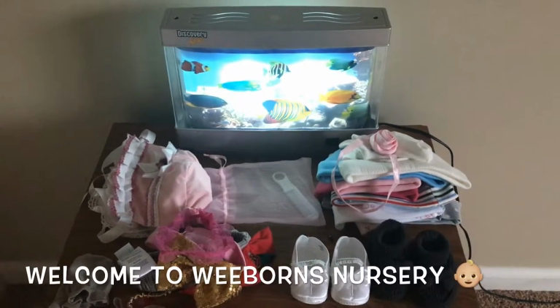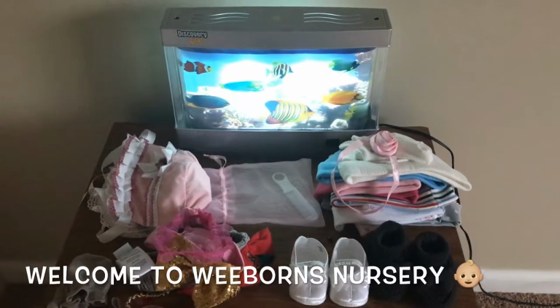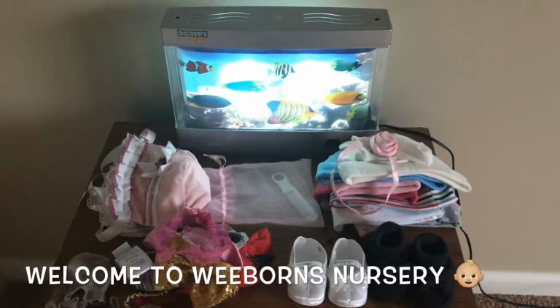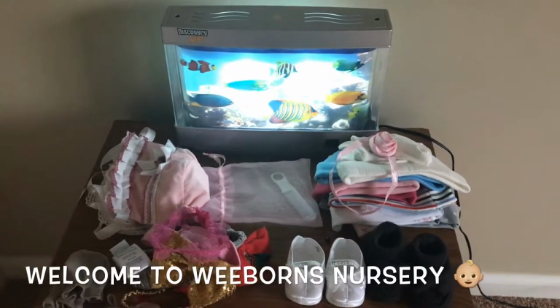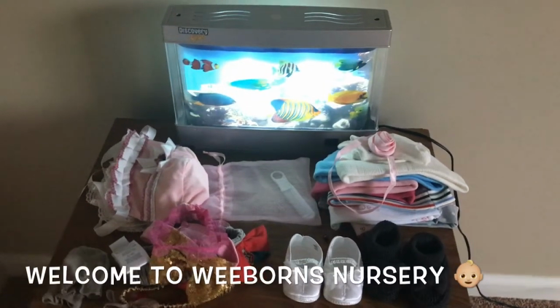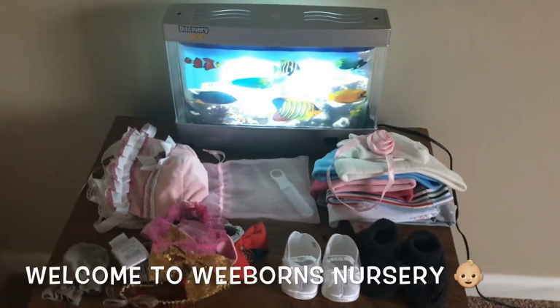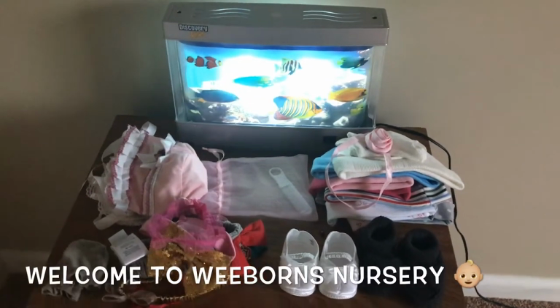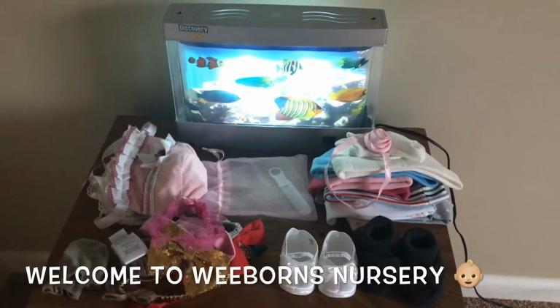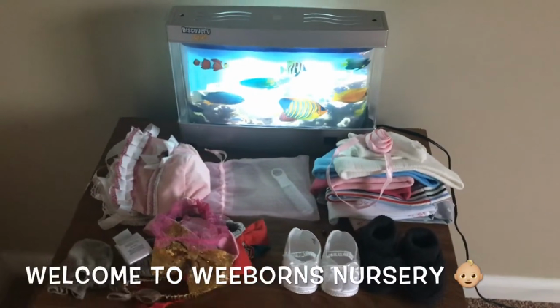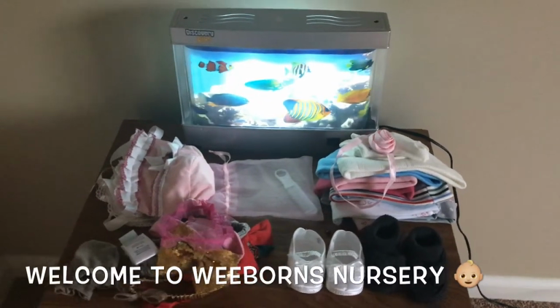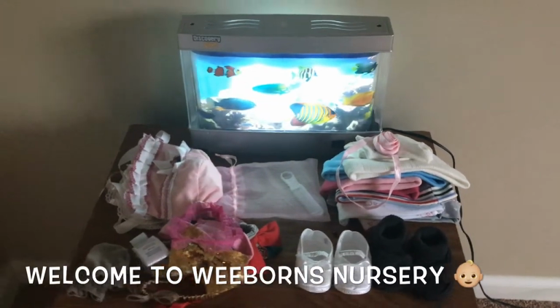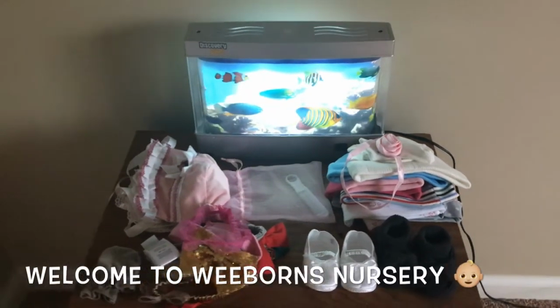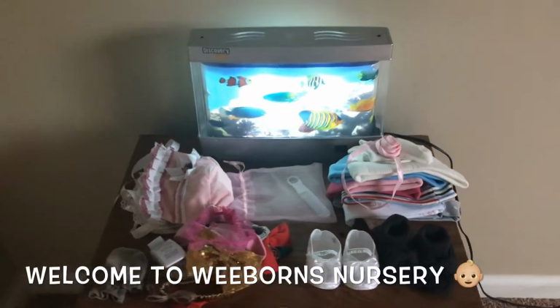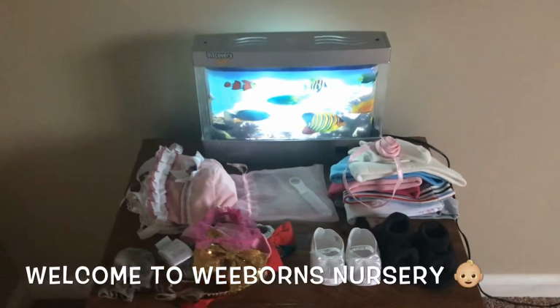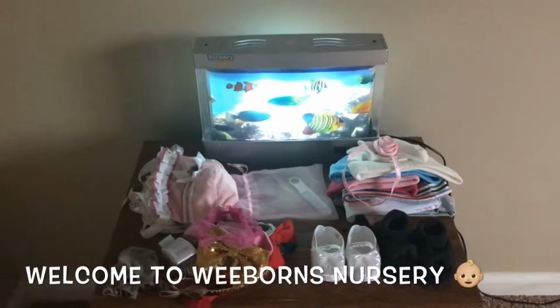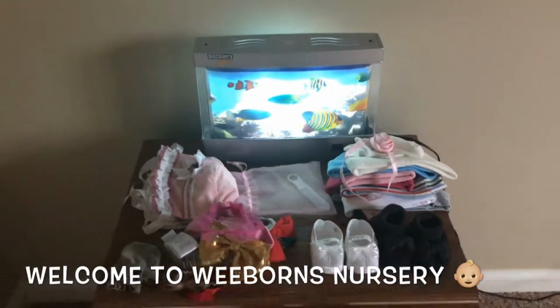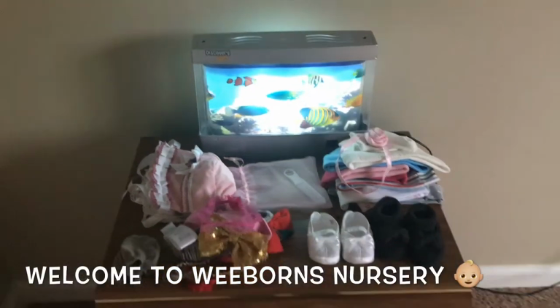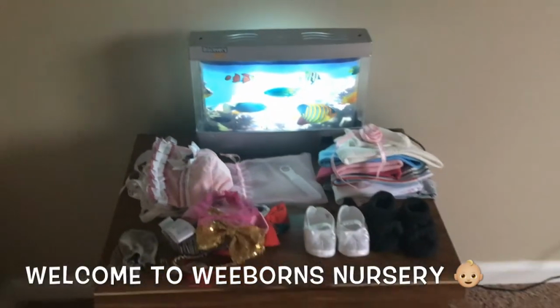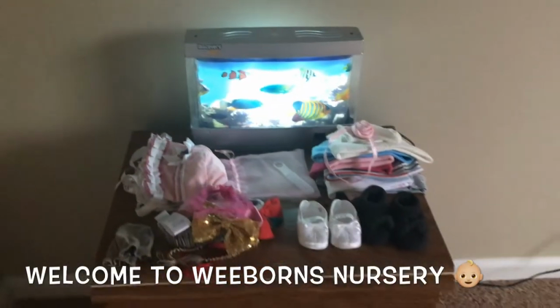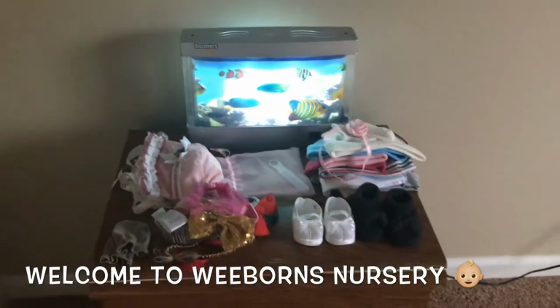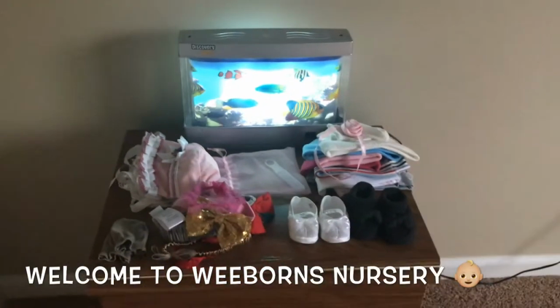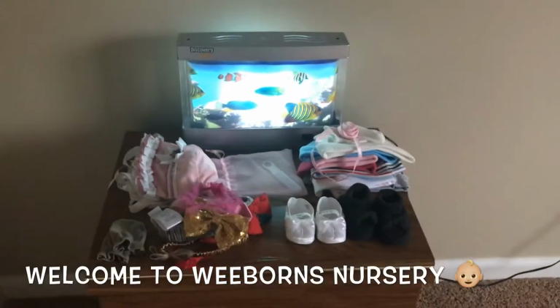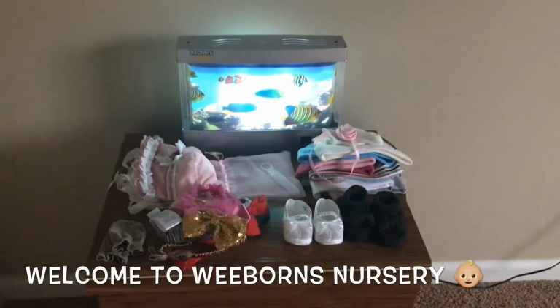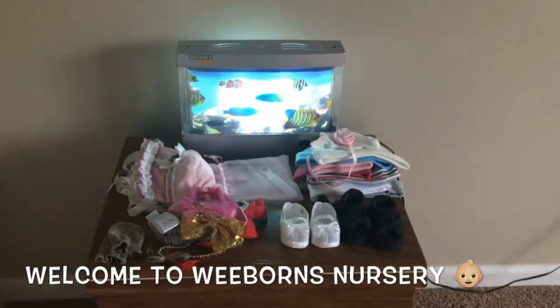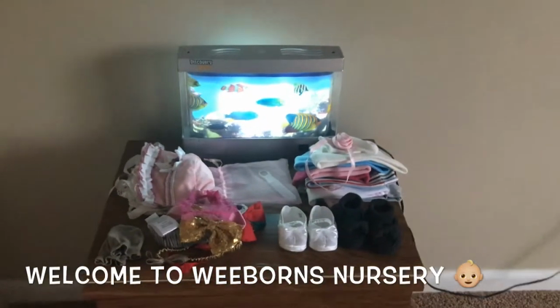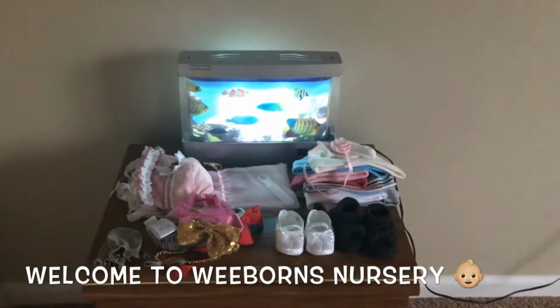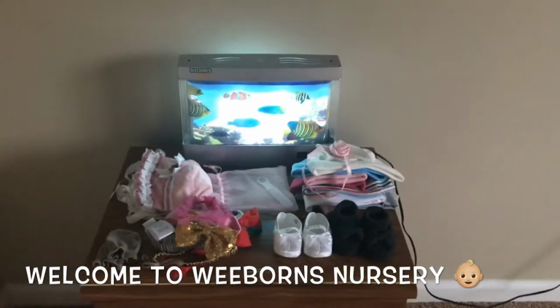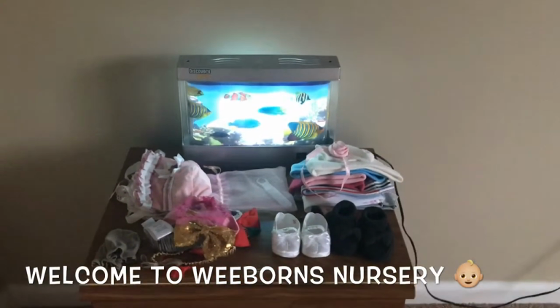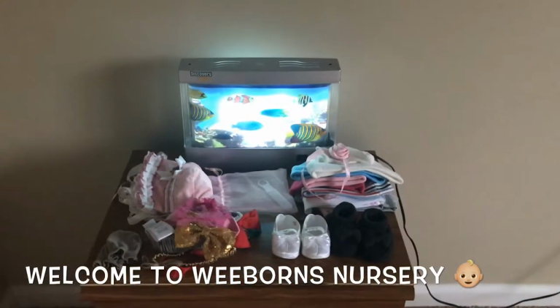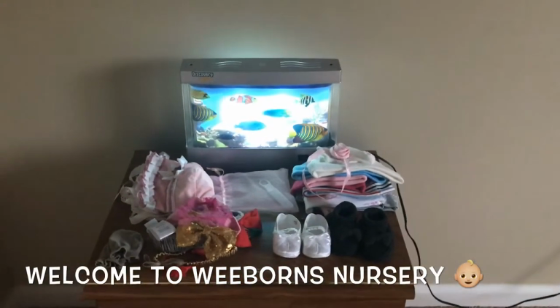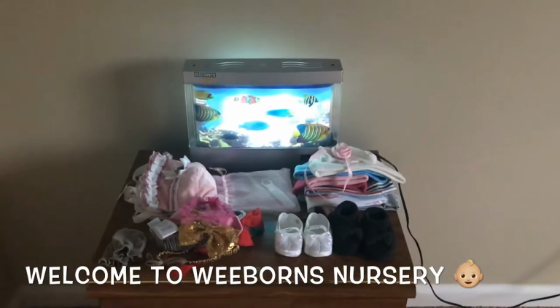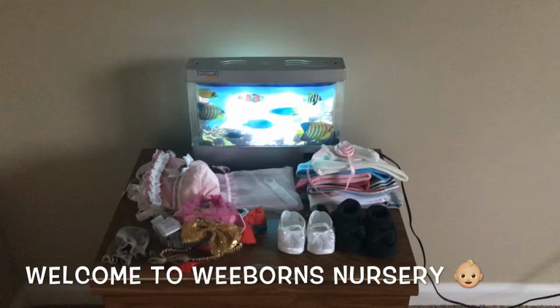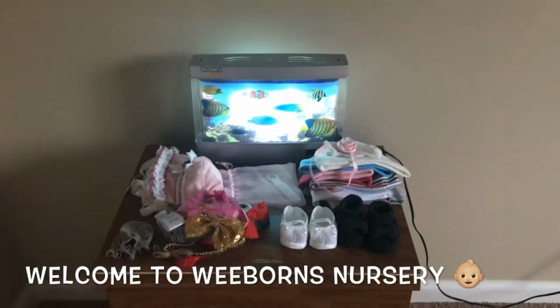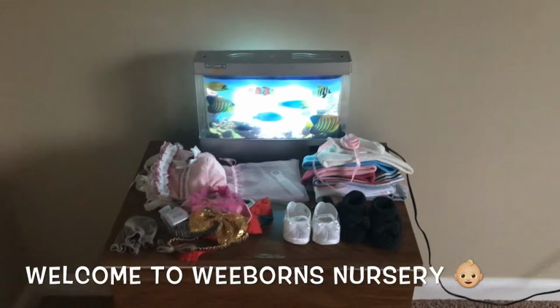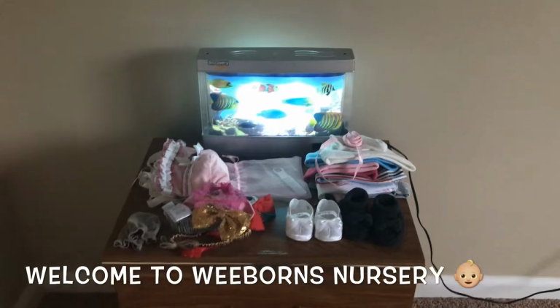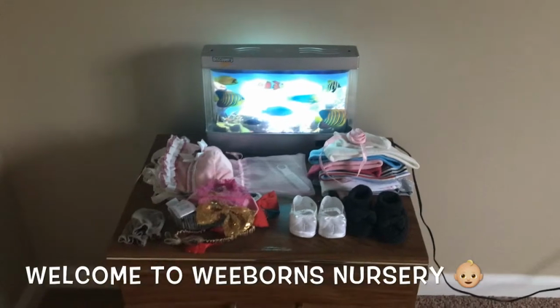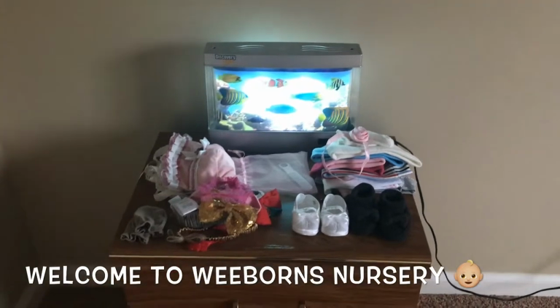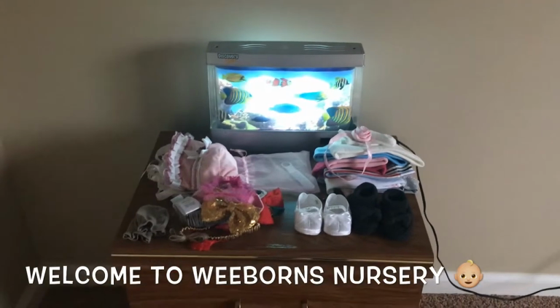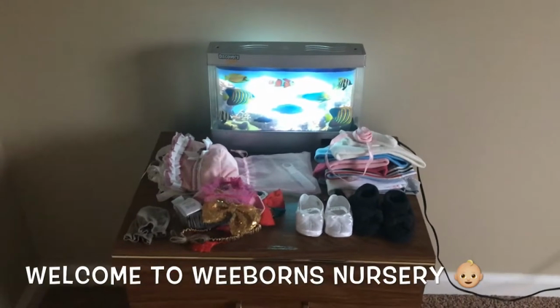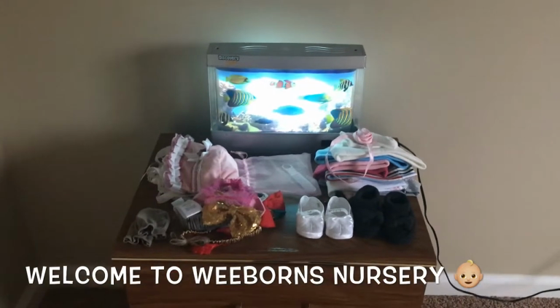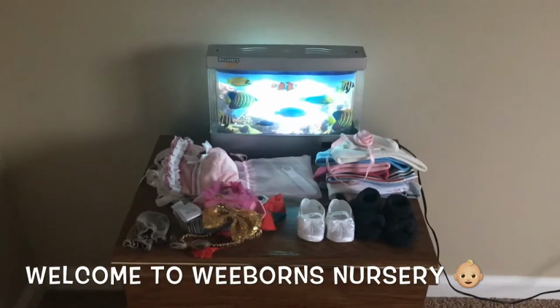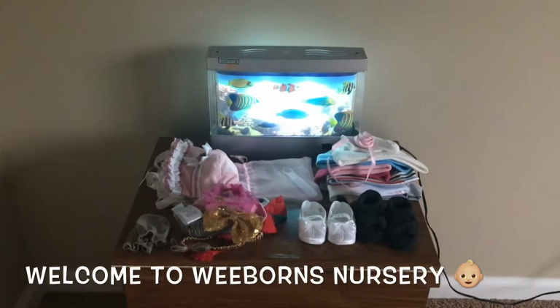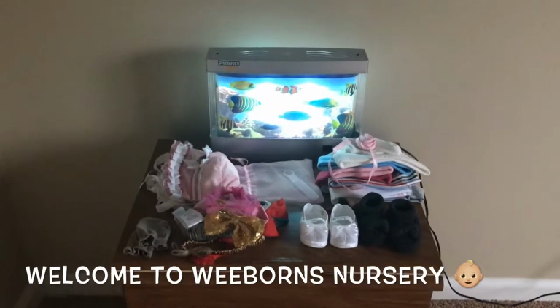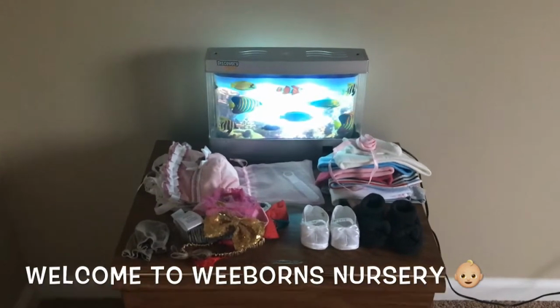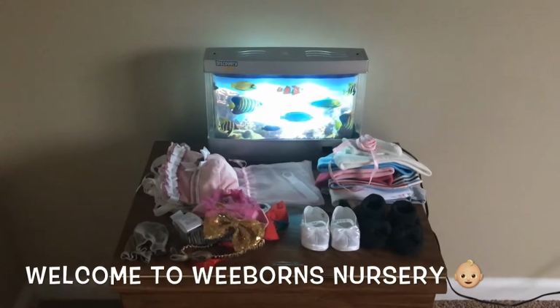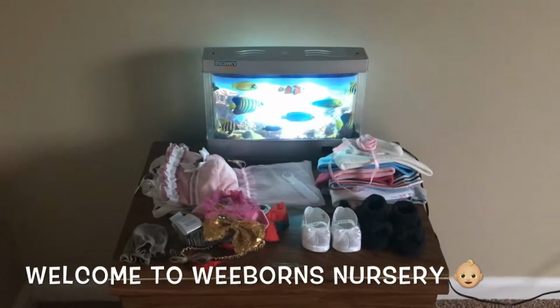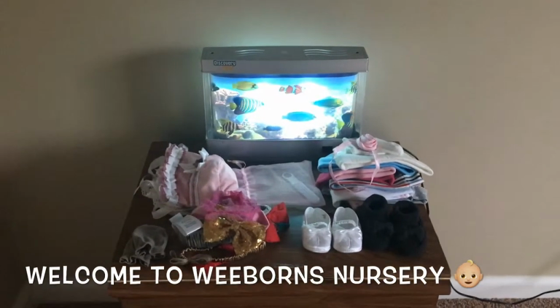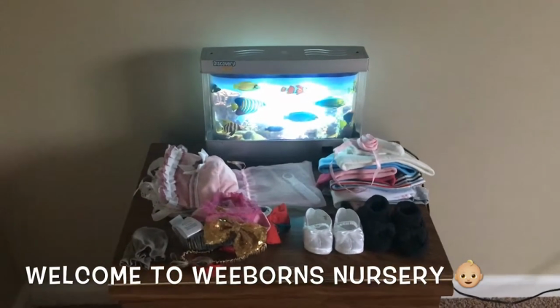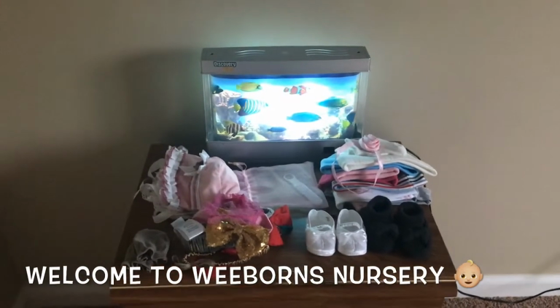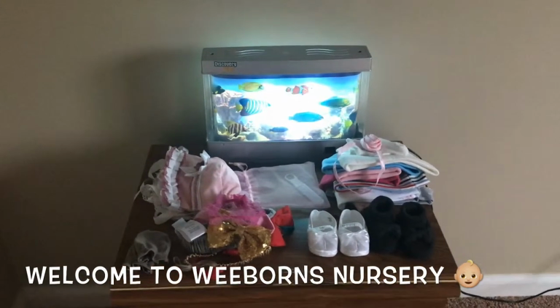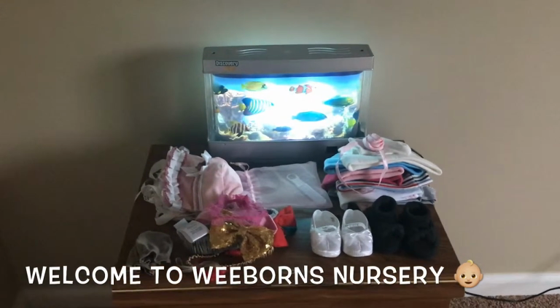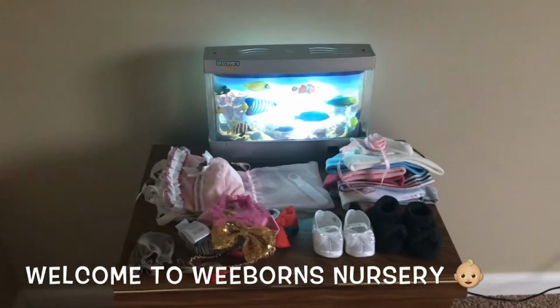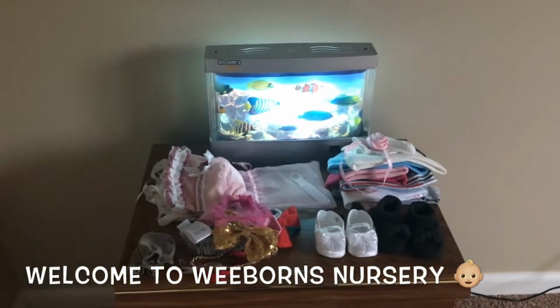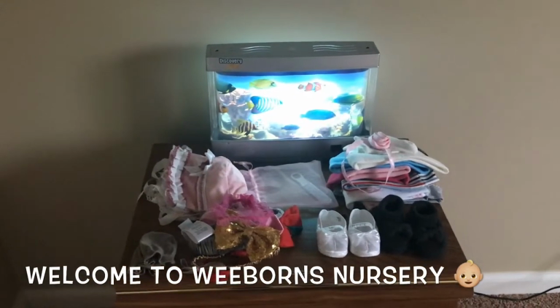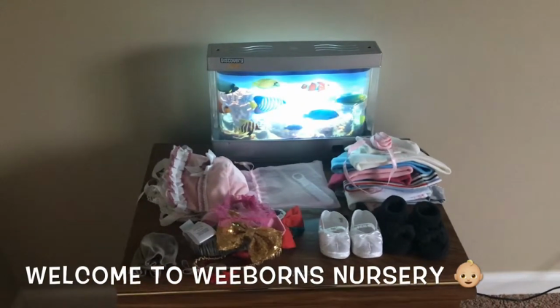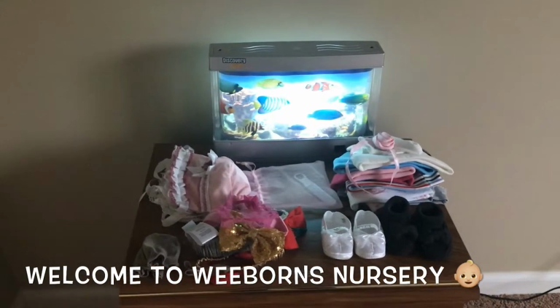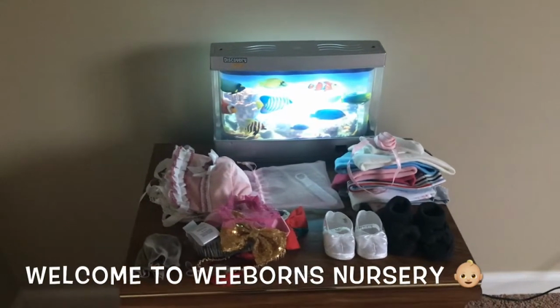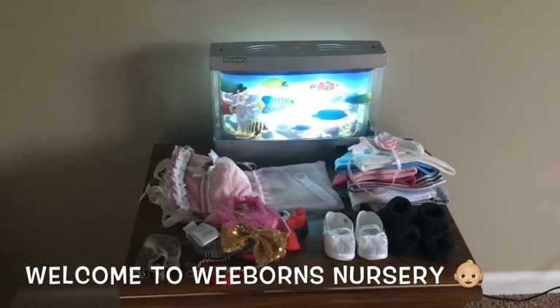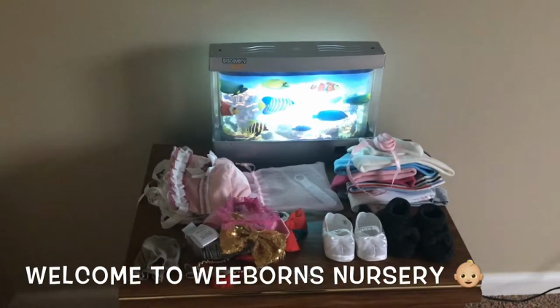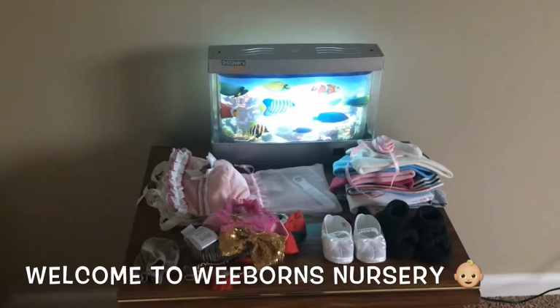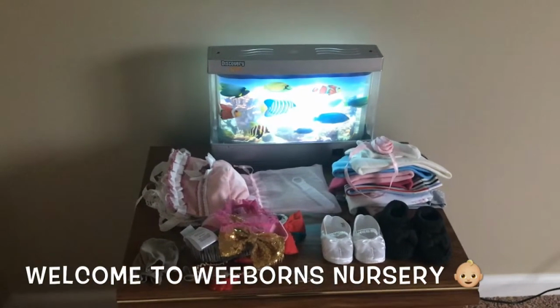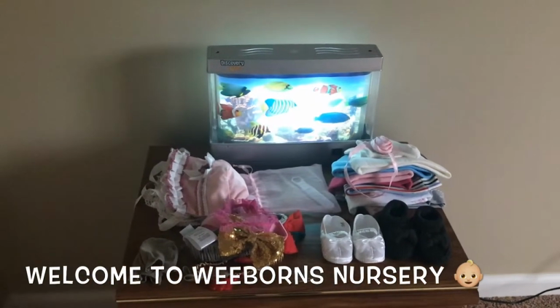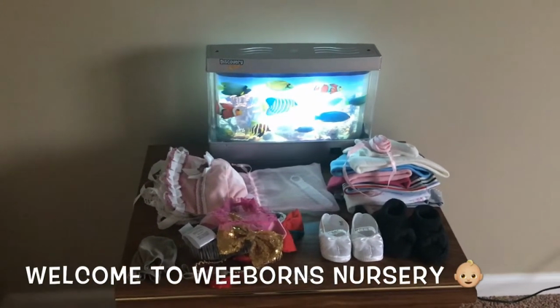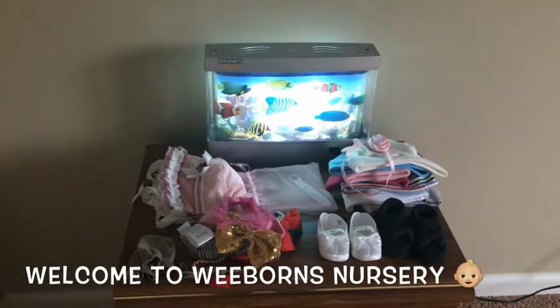Hello, it's Jennifer from Weeborn's Nursery. How are you guys doing? Hey, sorry it's been a while.